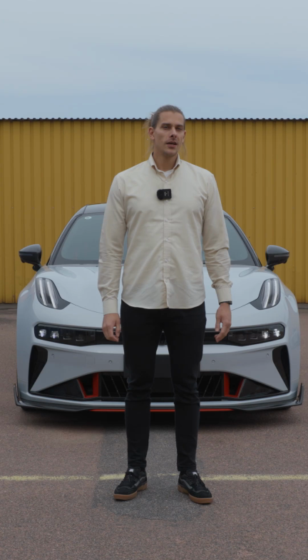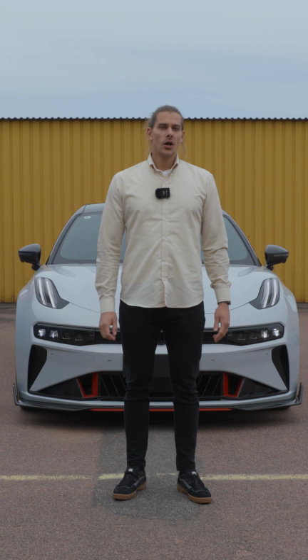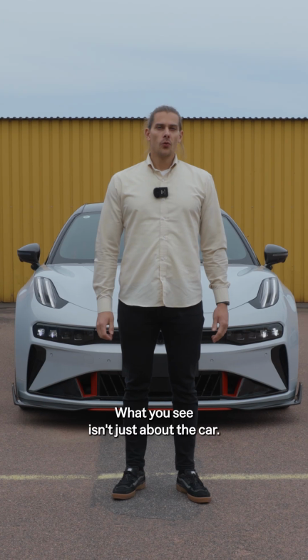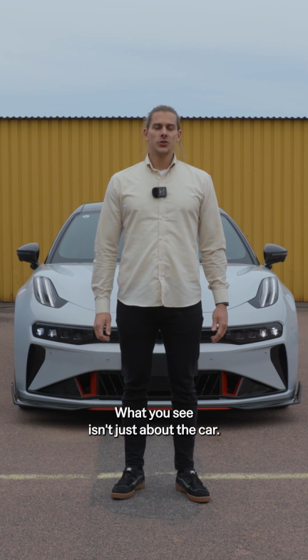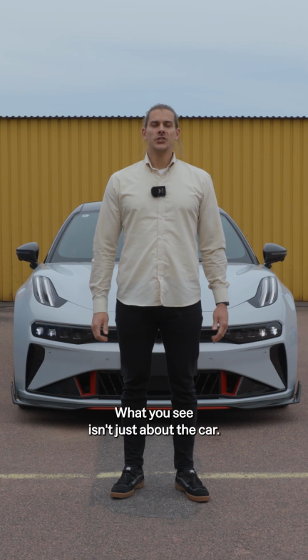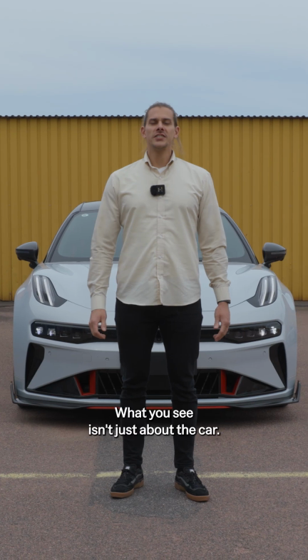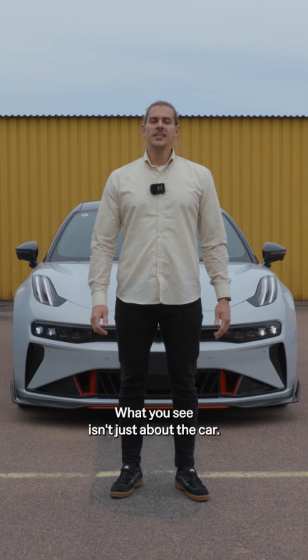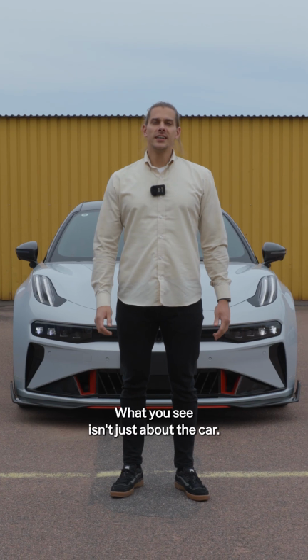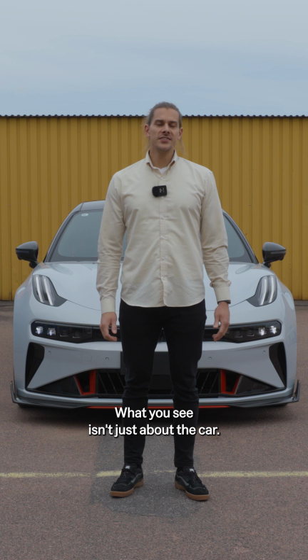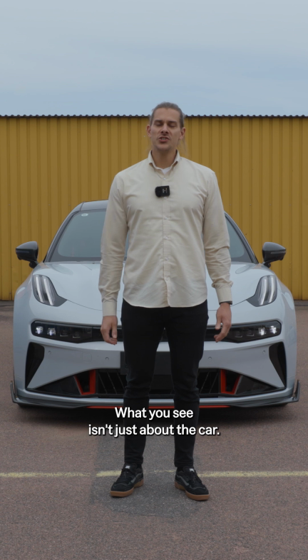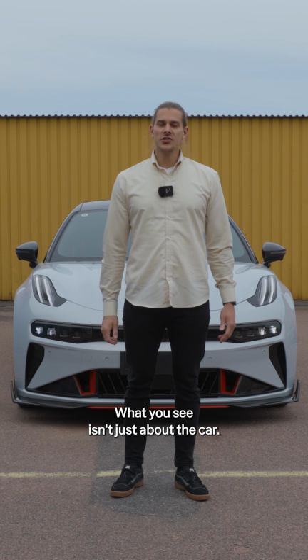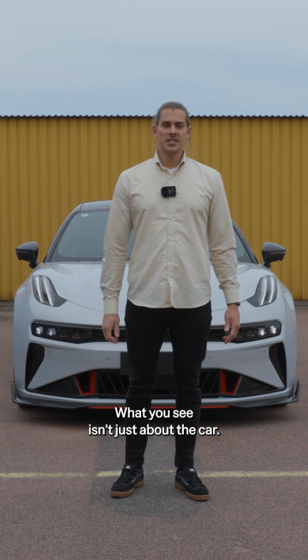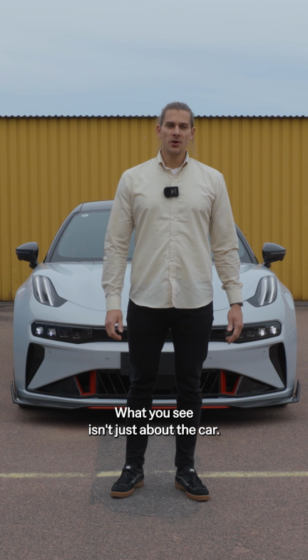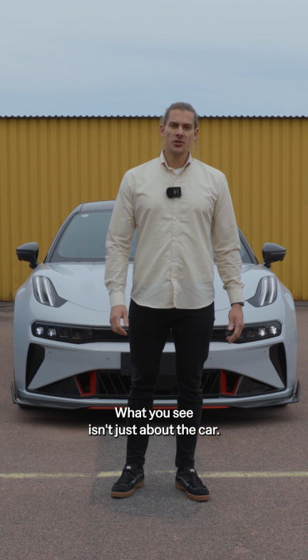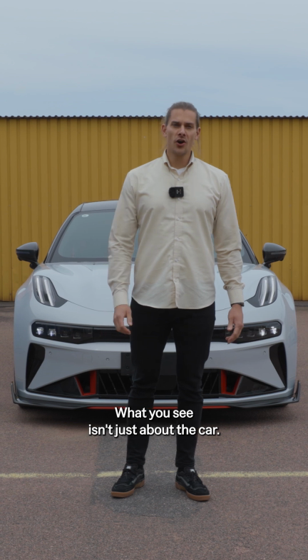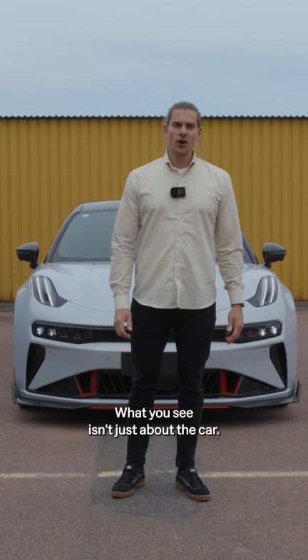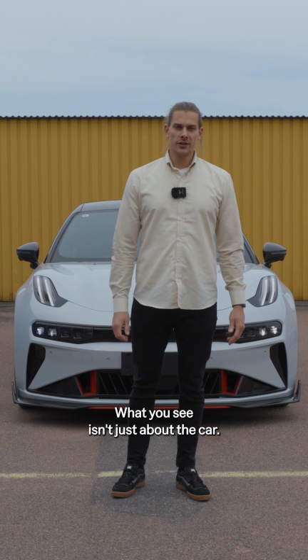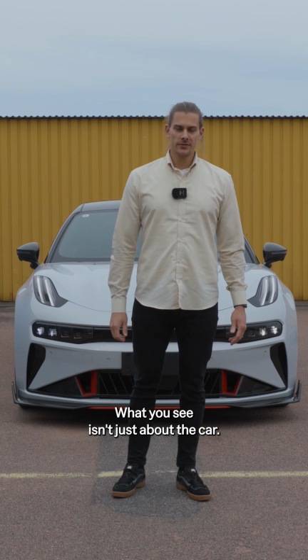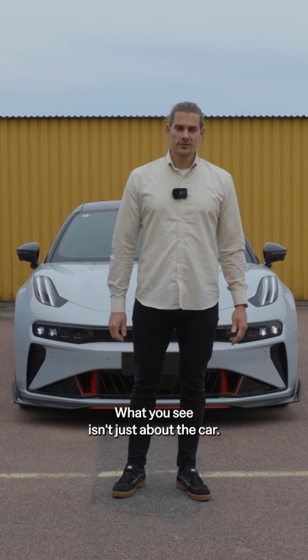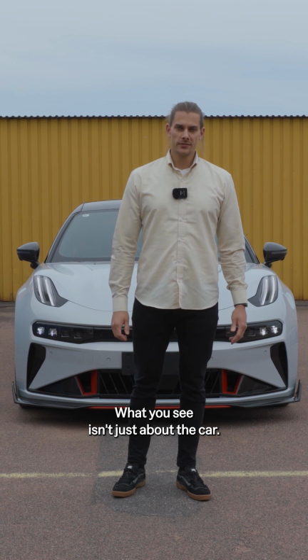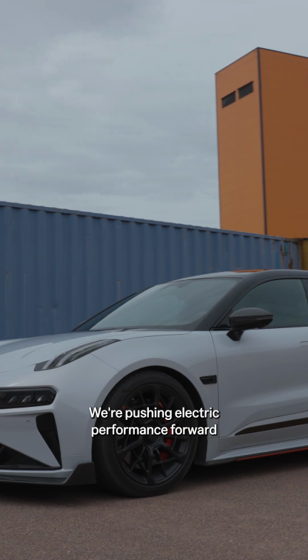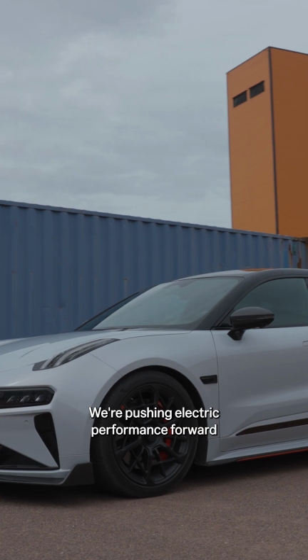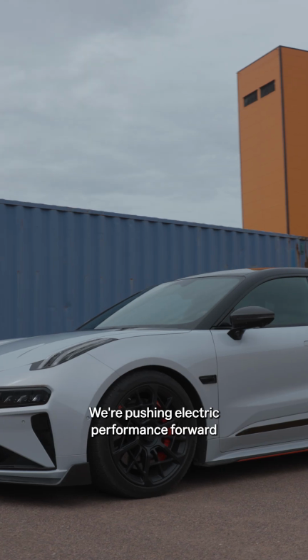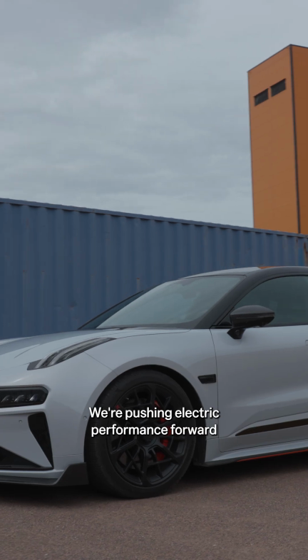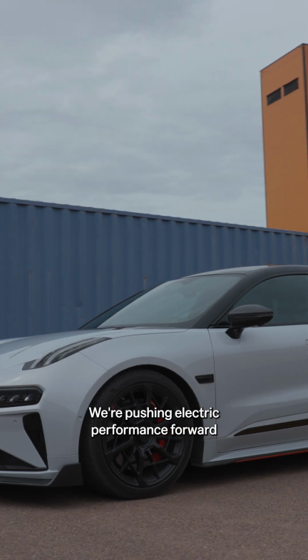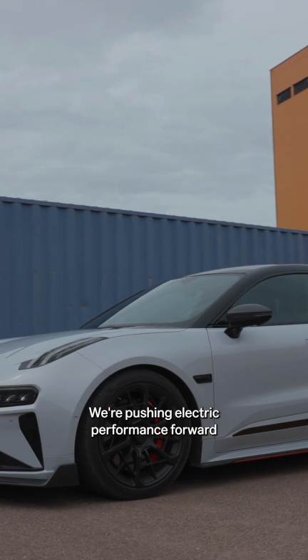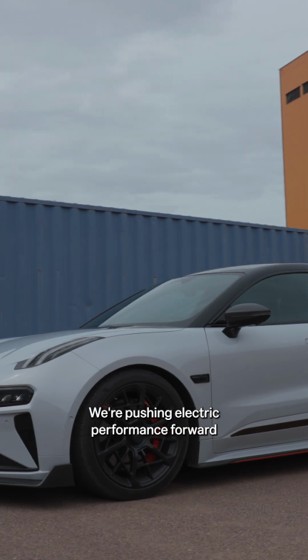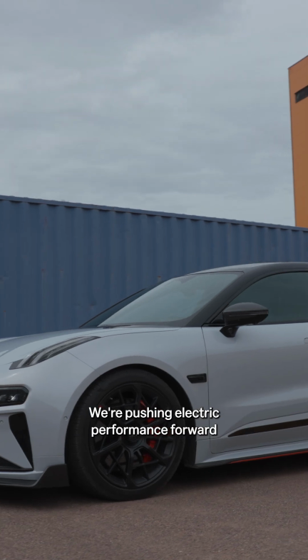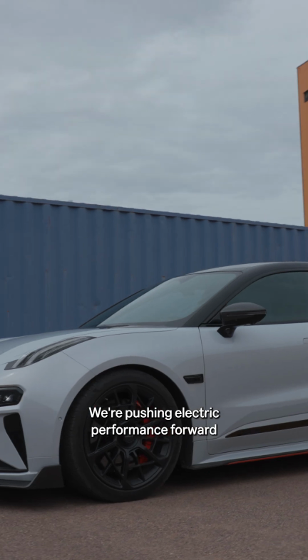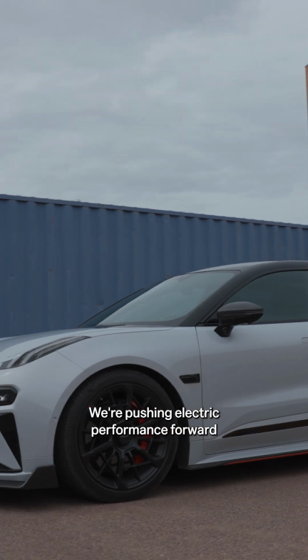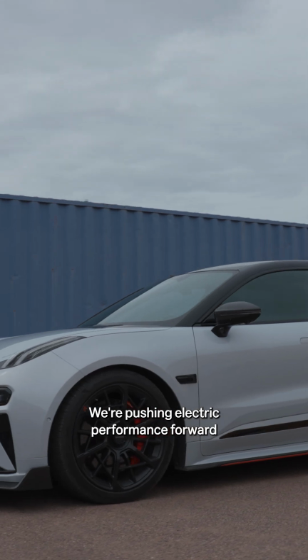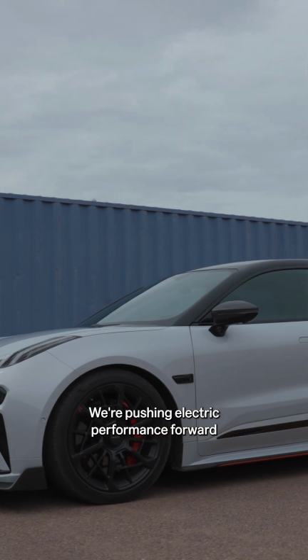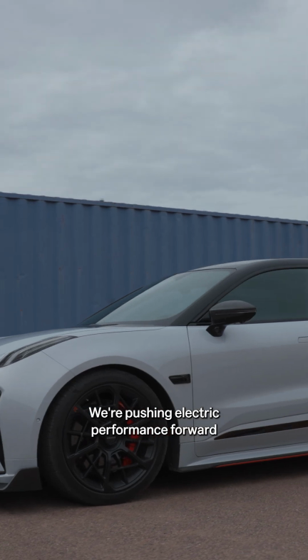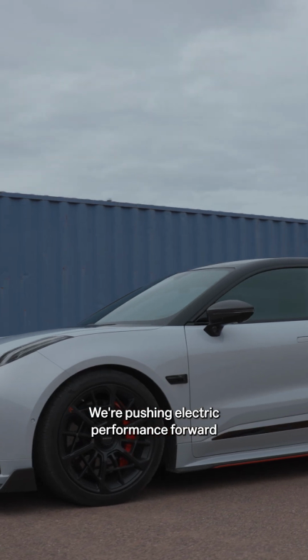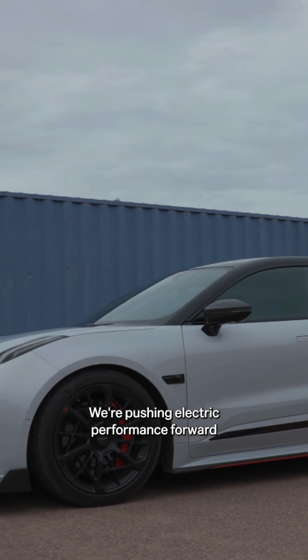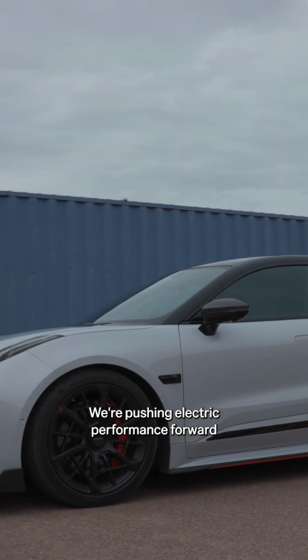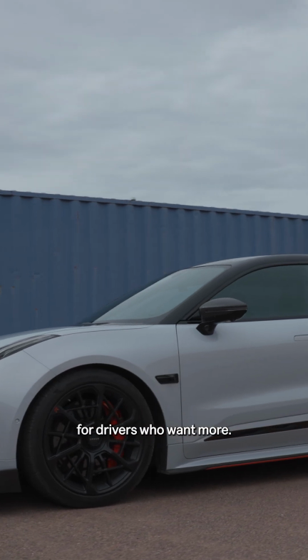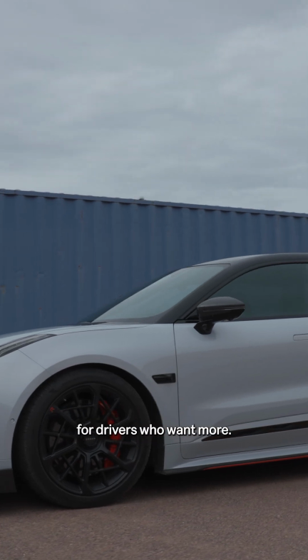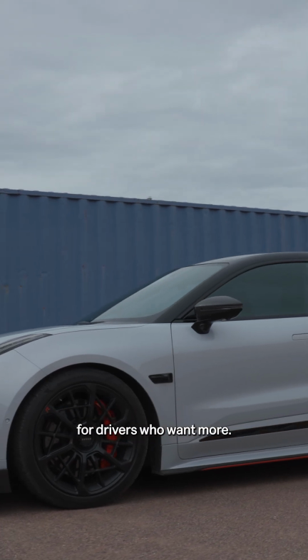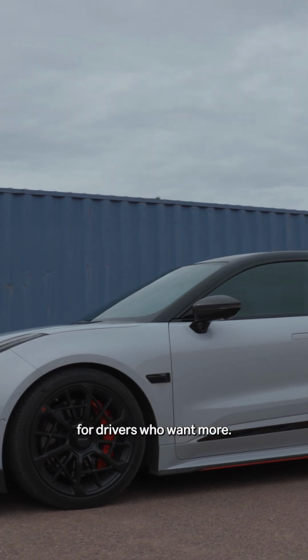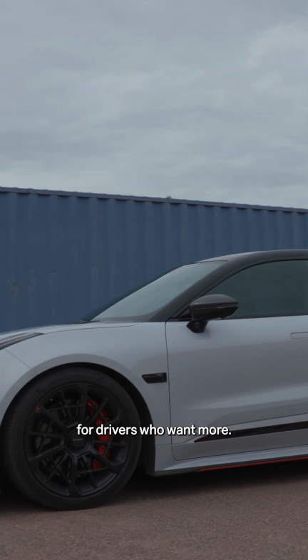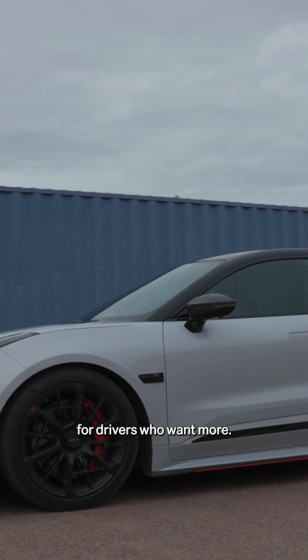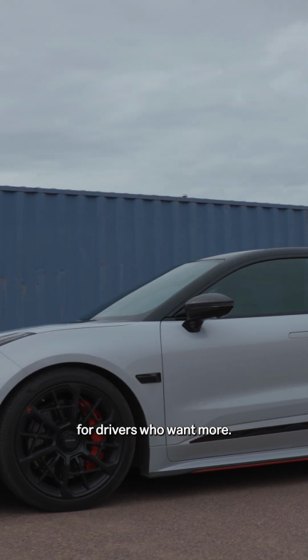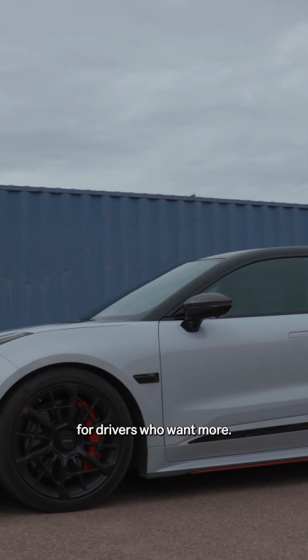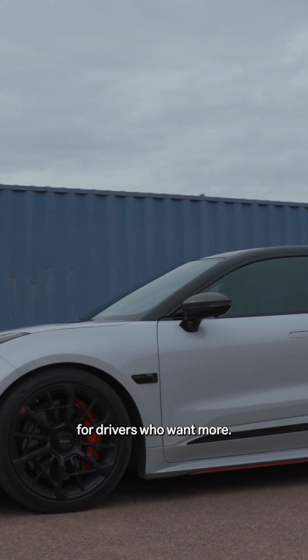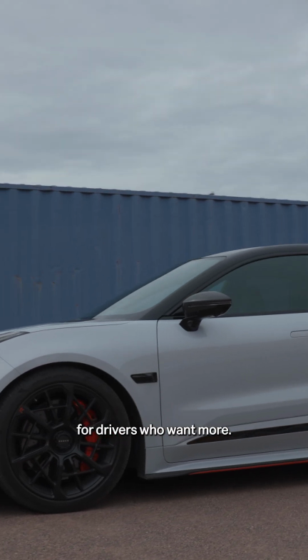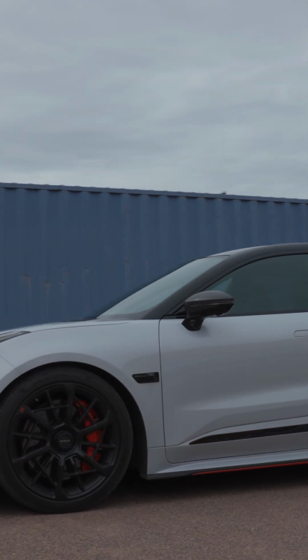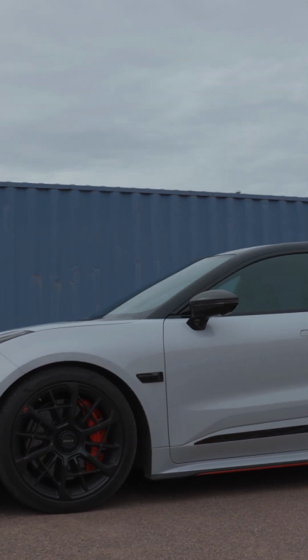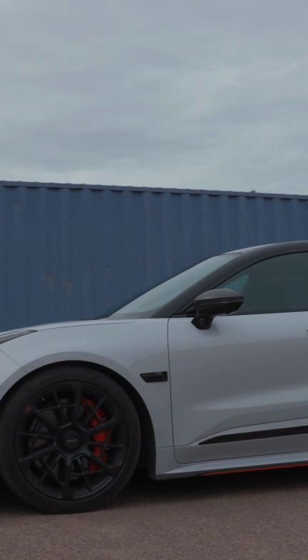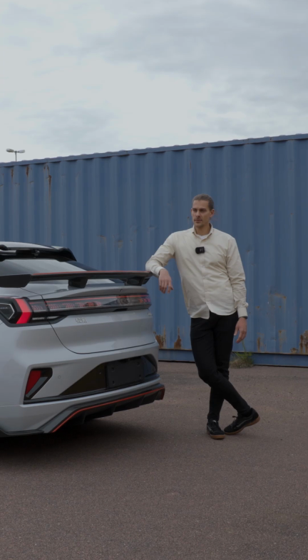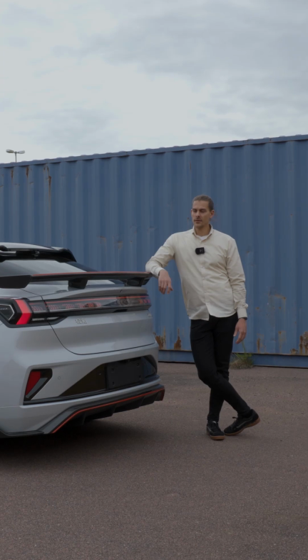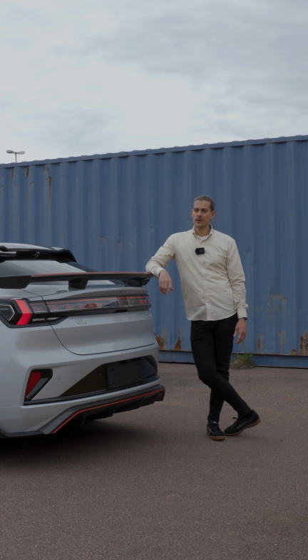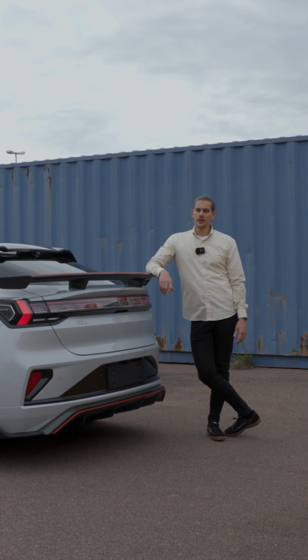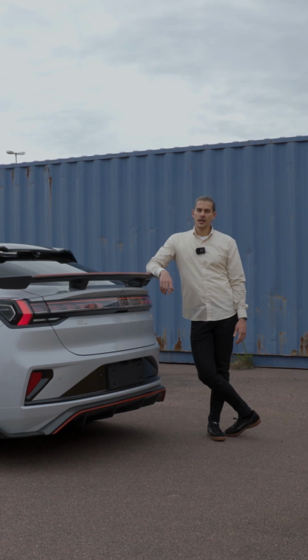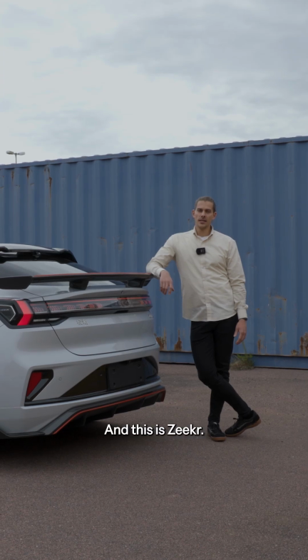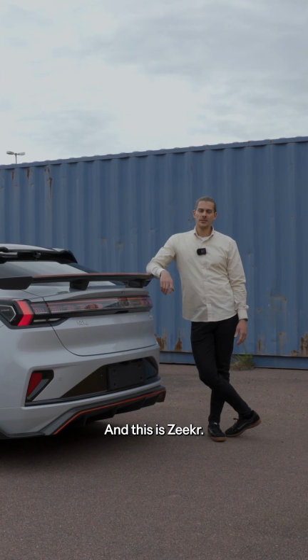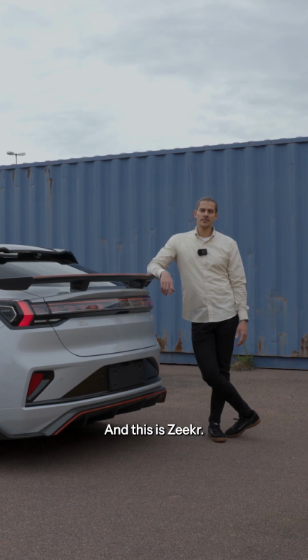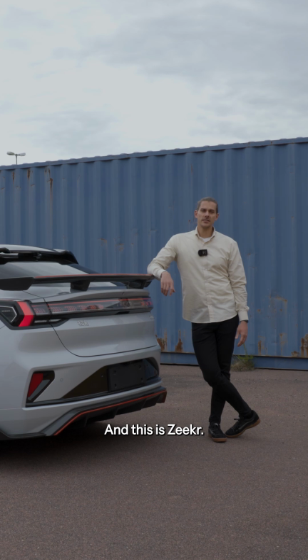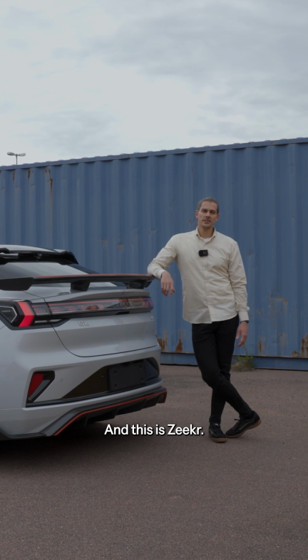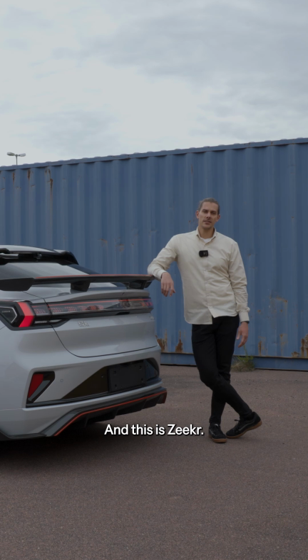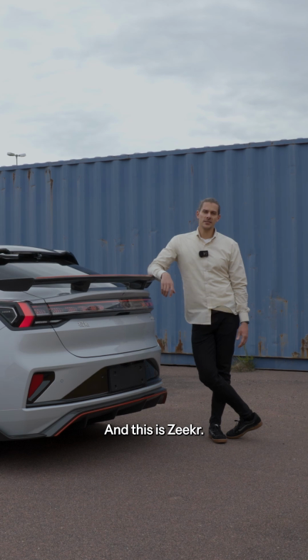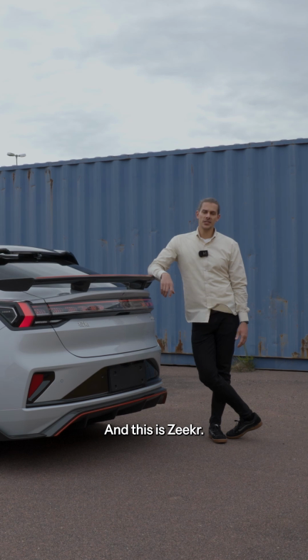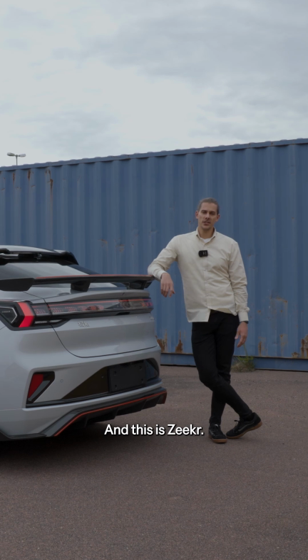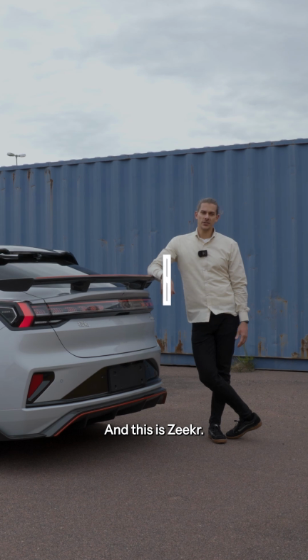What you see isn't just about the car. We're pushing electric performance forward for drivers who want more. And this is Zeker.